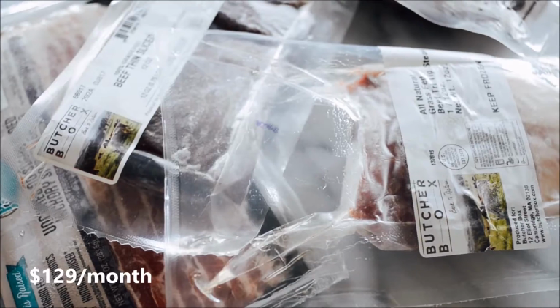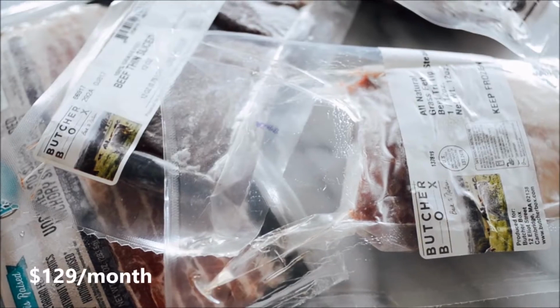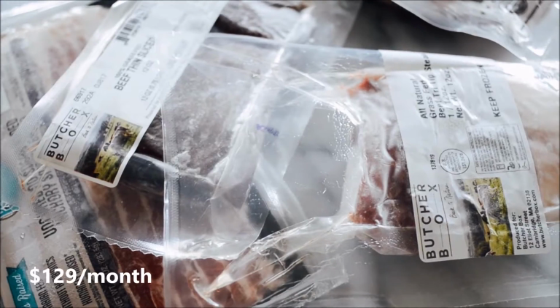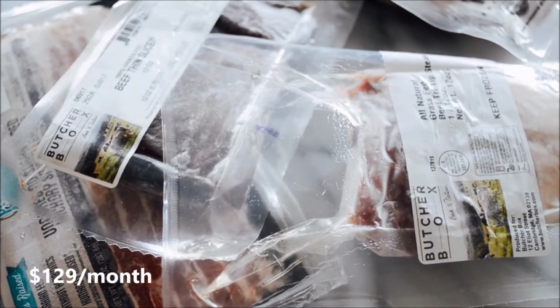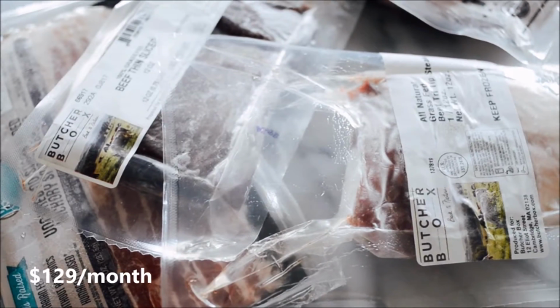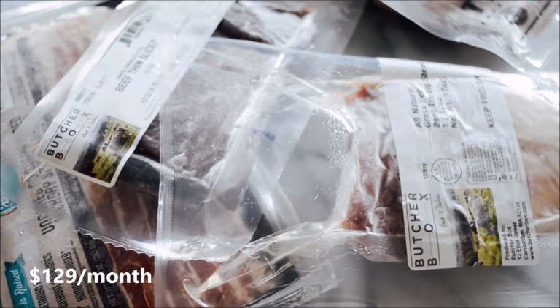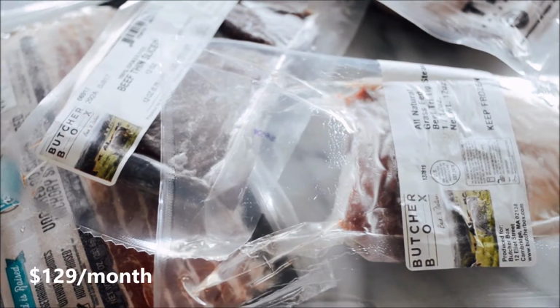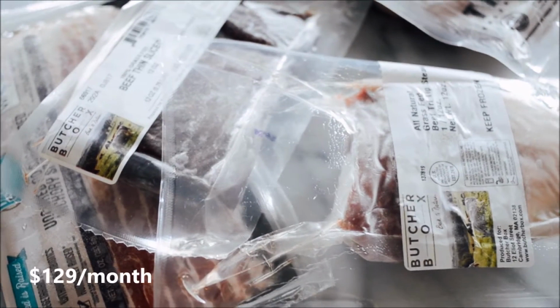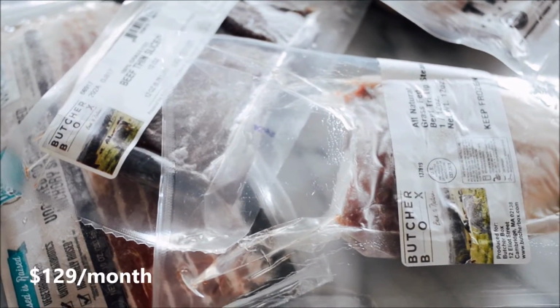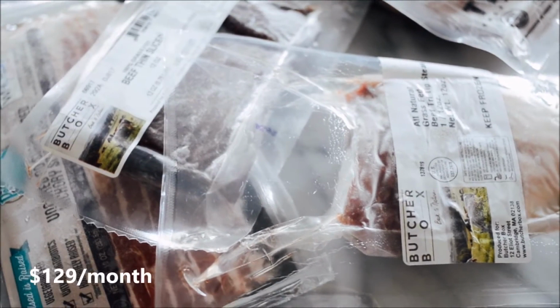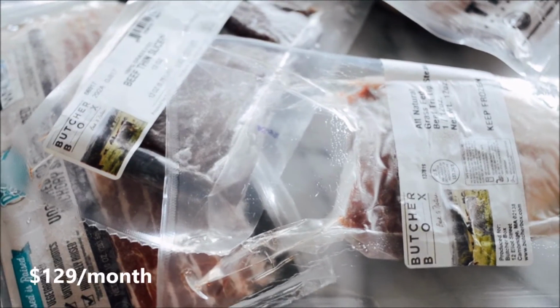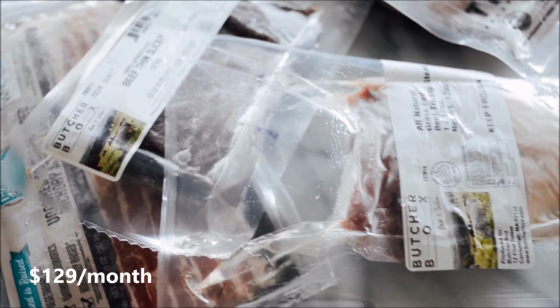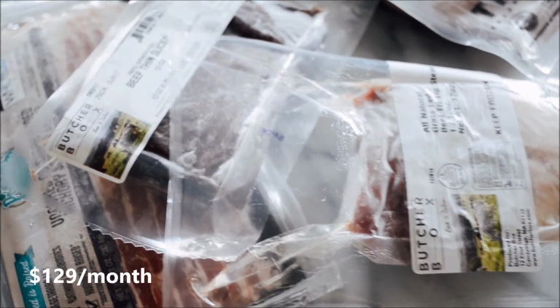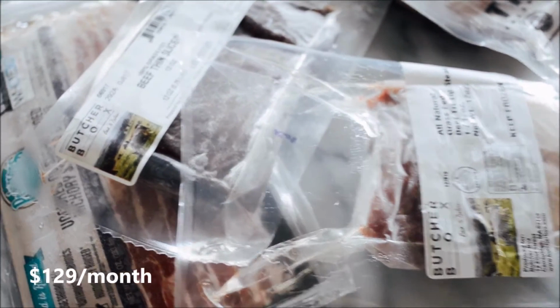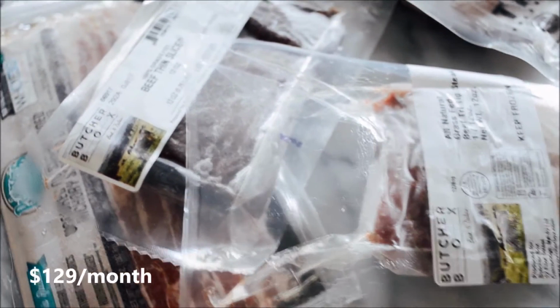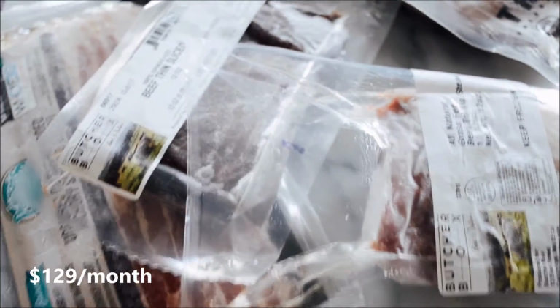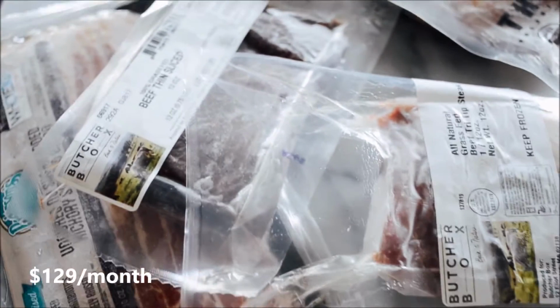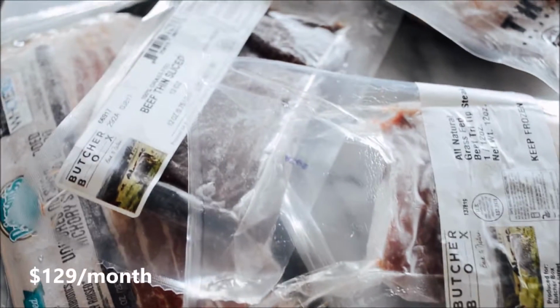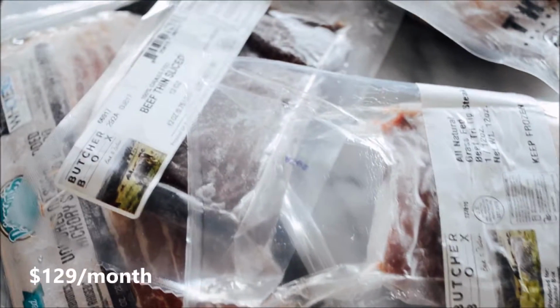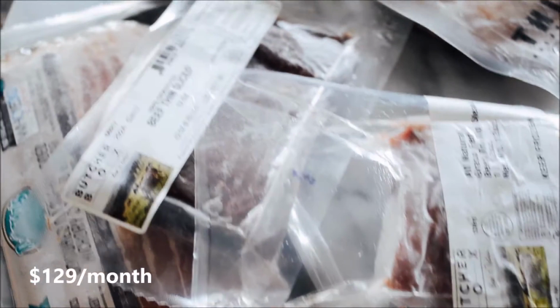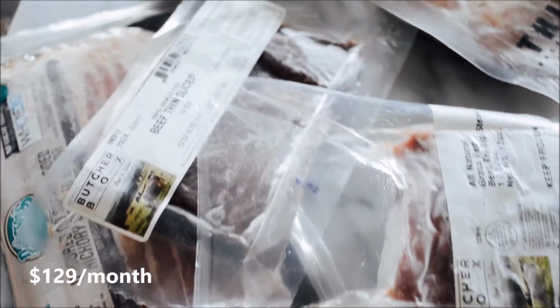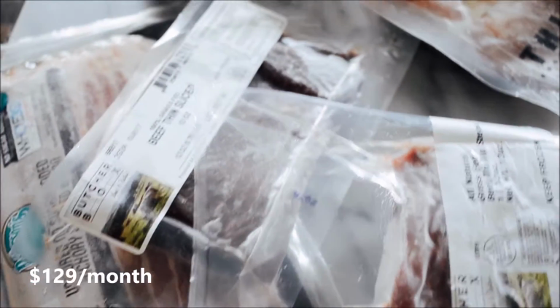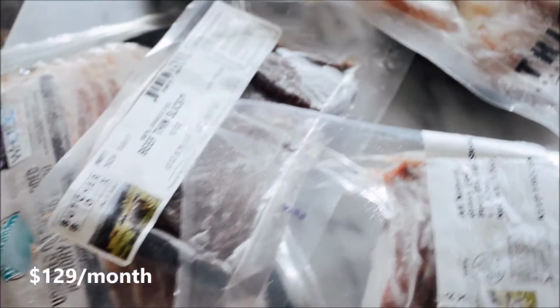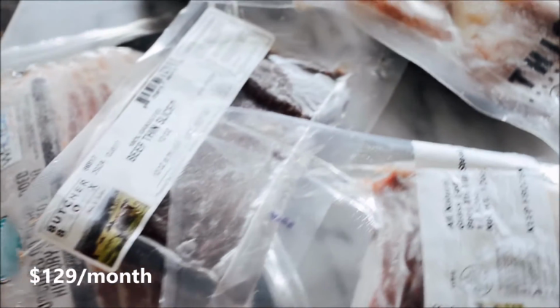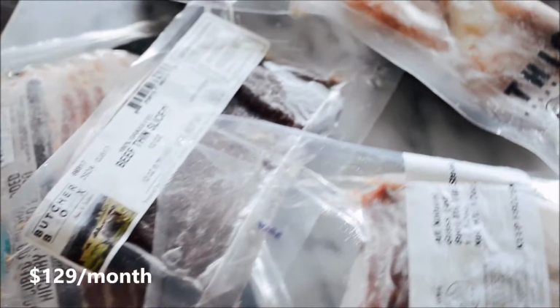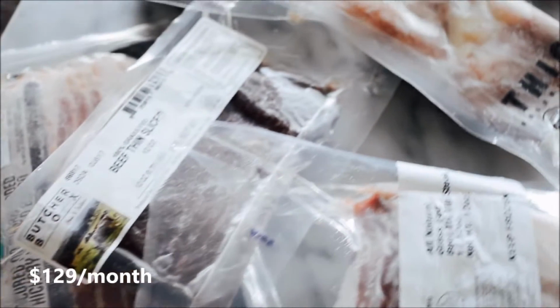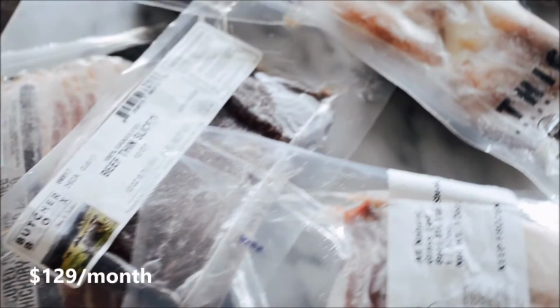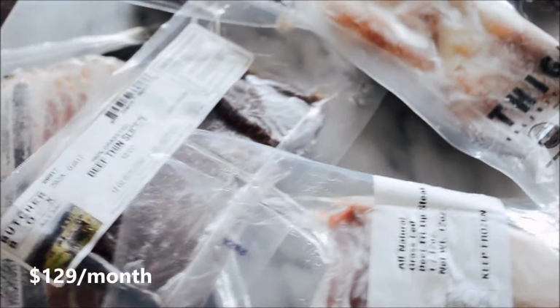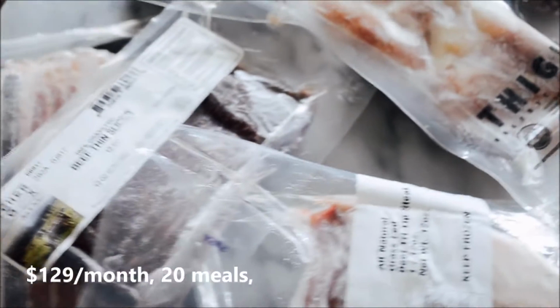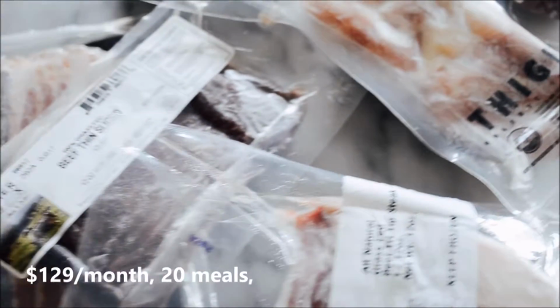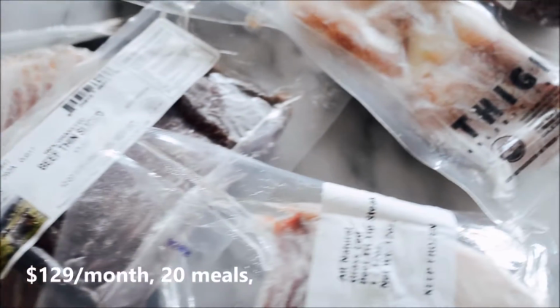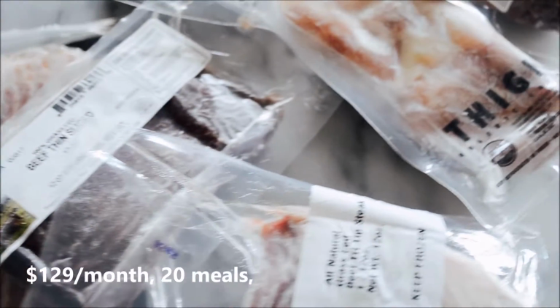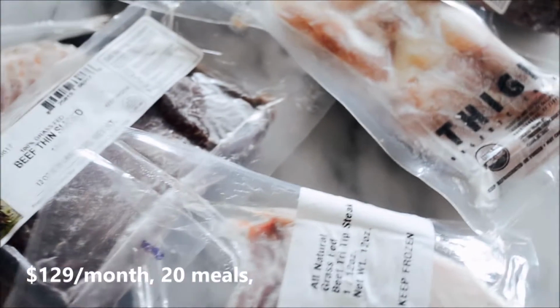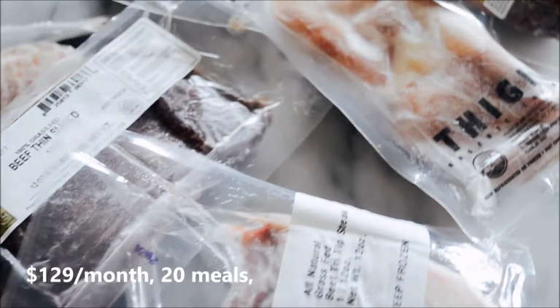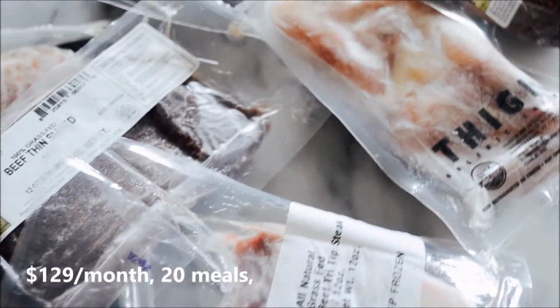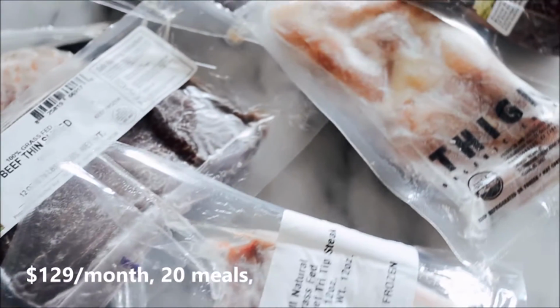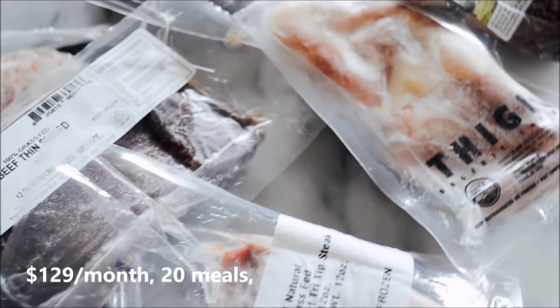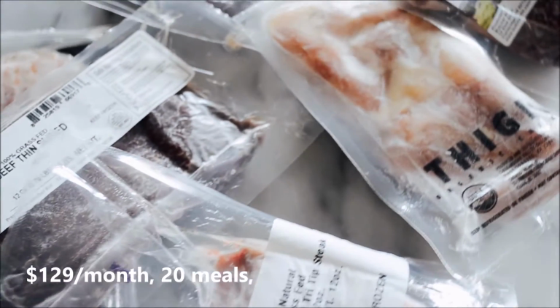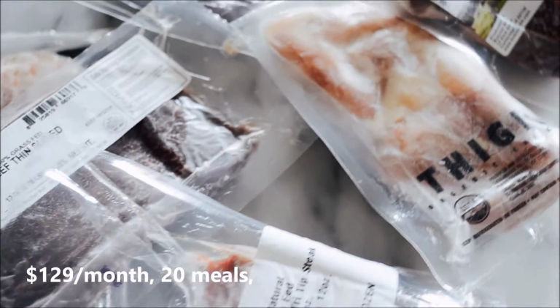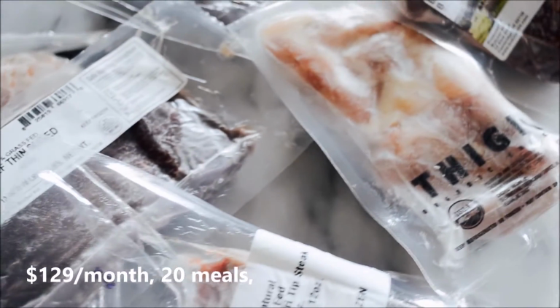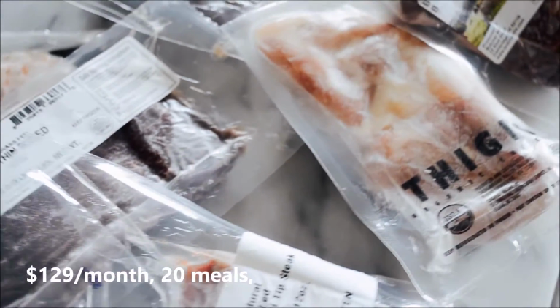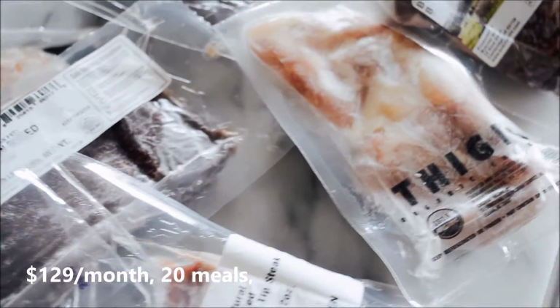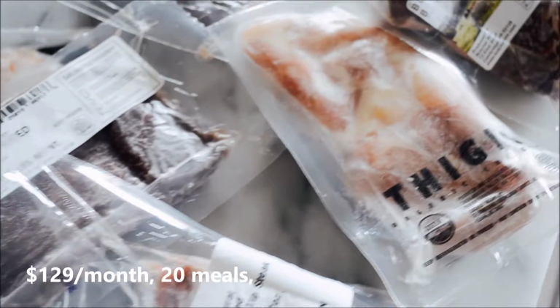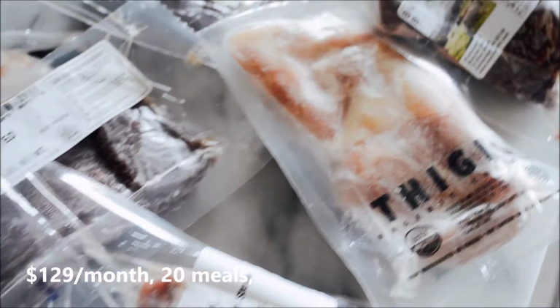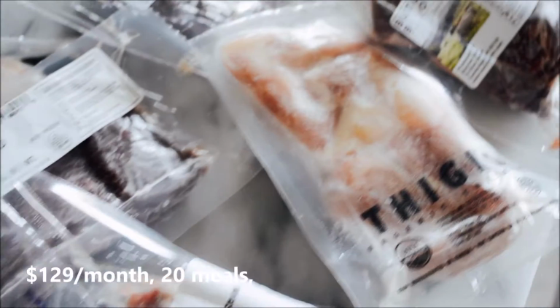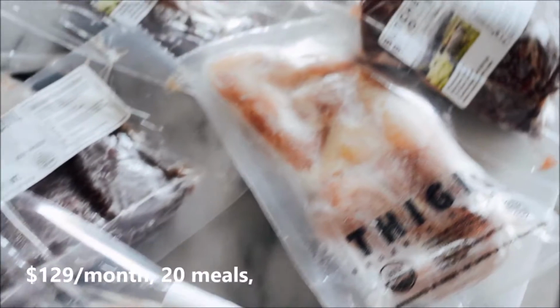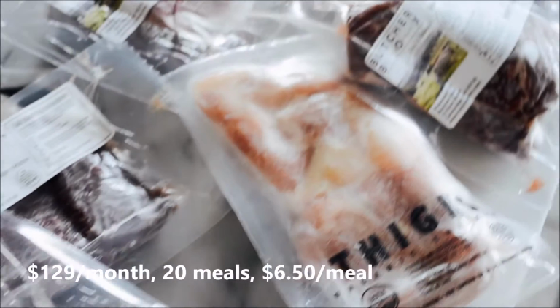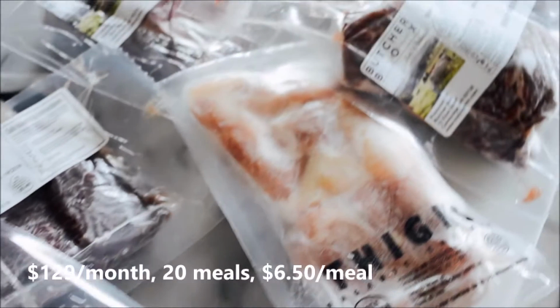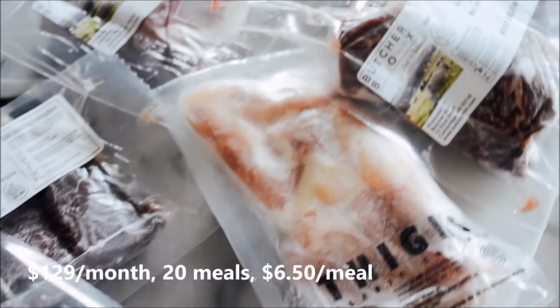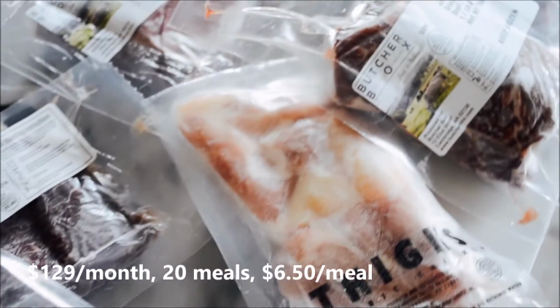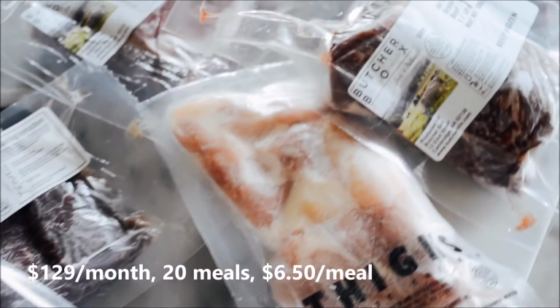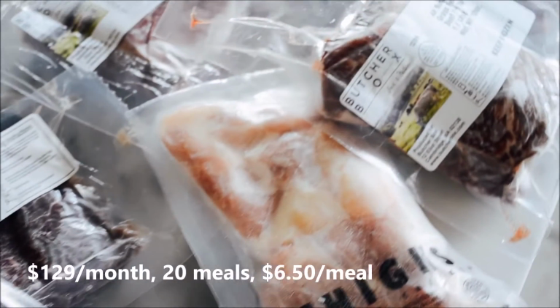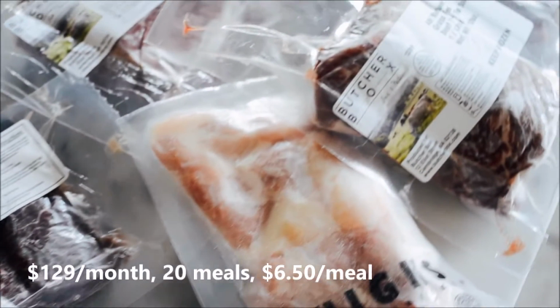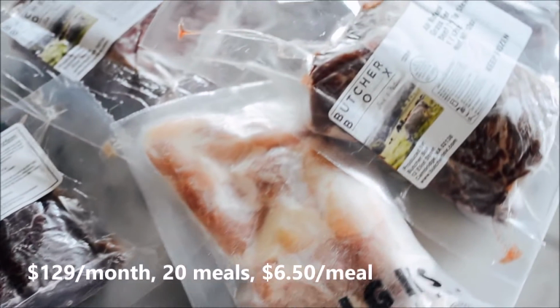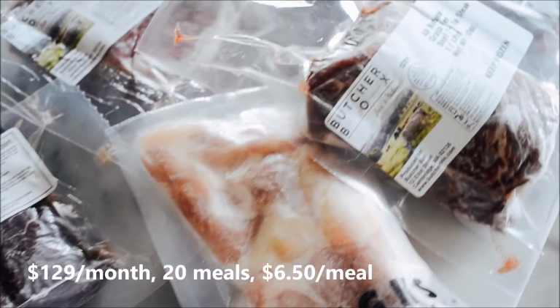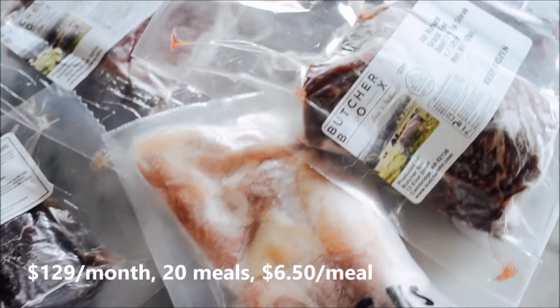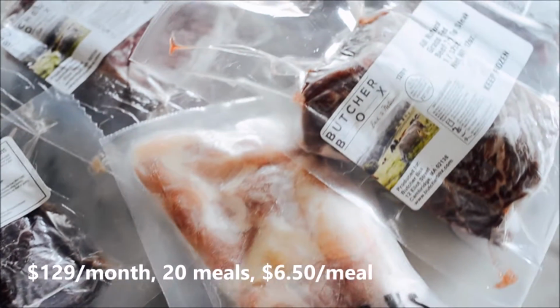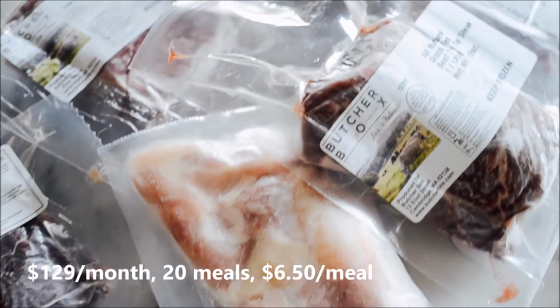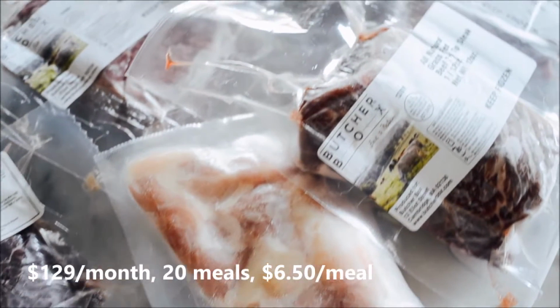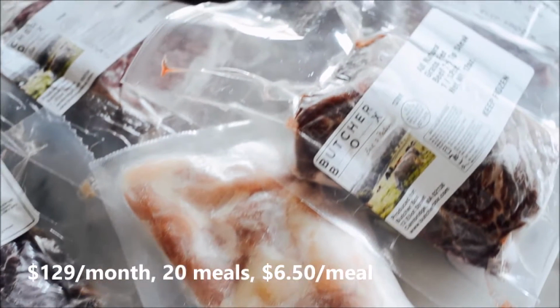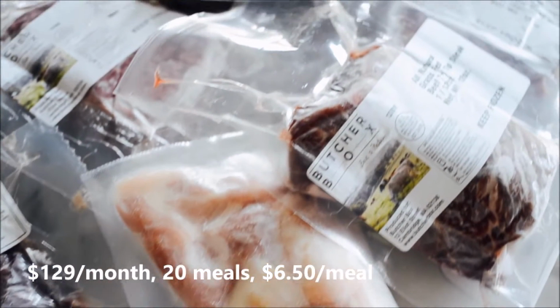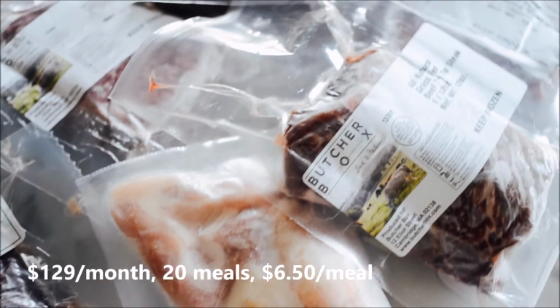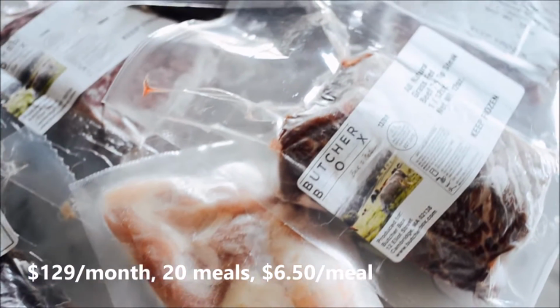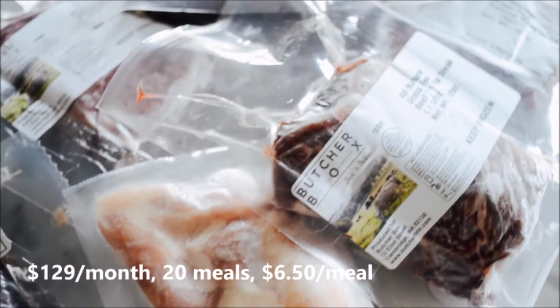It's $129 per month. You get about 20 meals, which works out to be about $6.50 per meal.